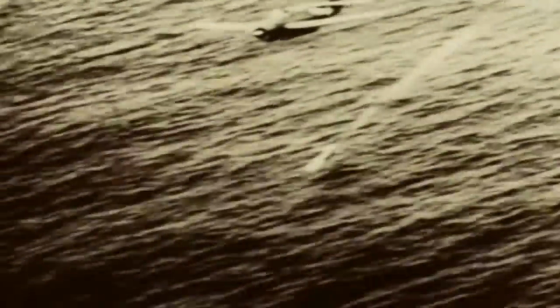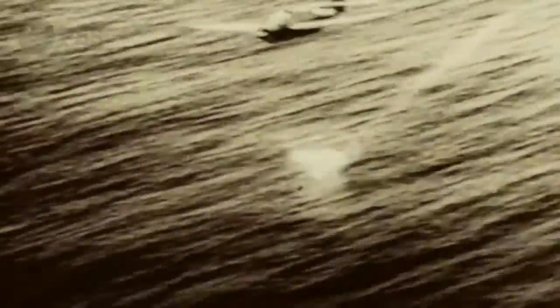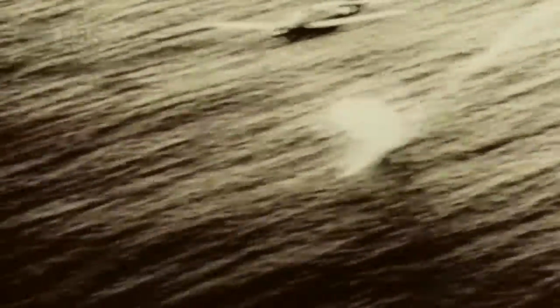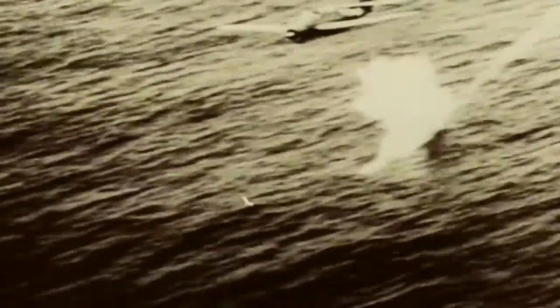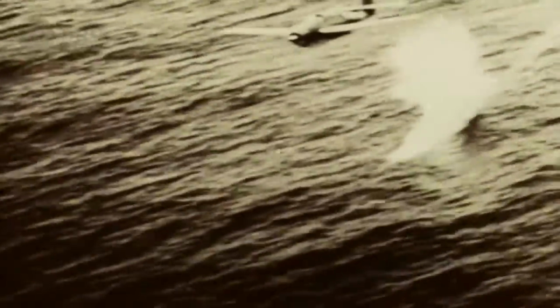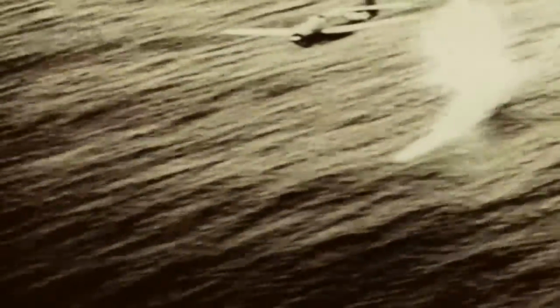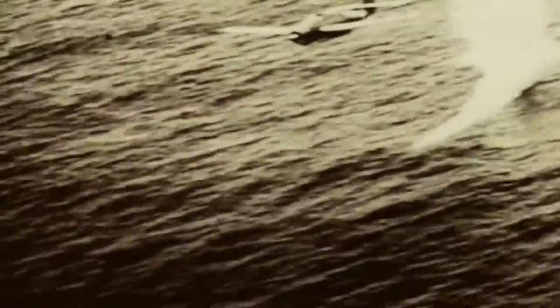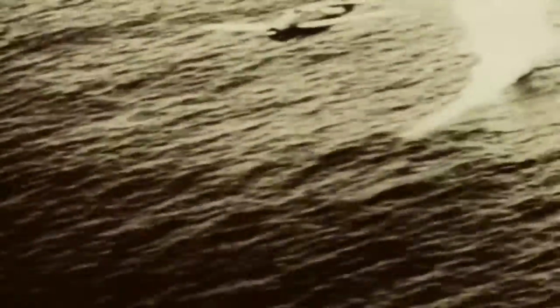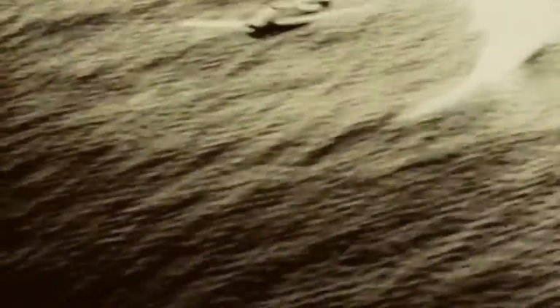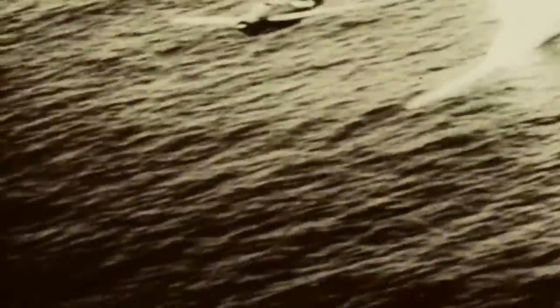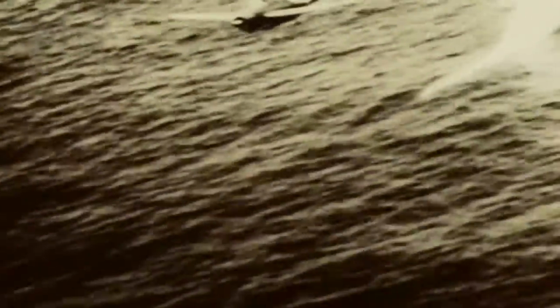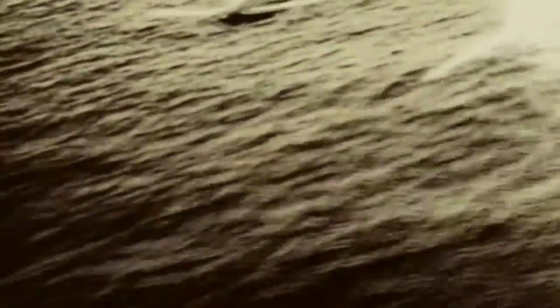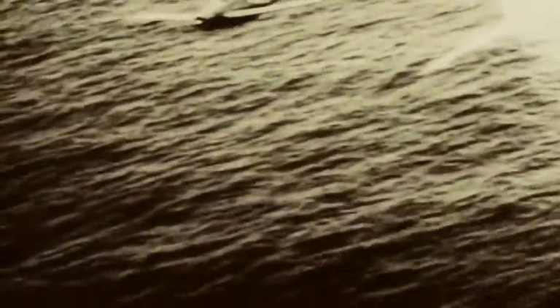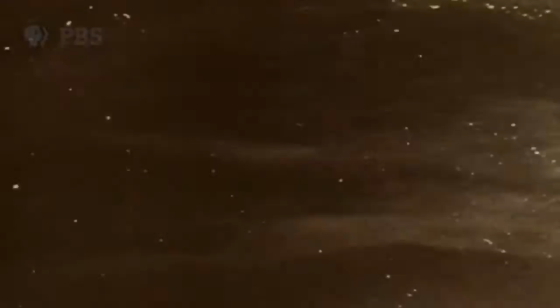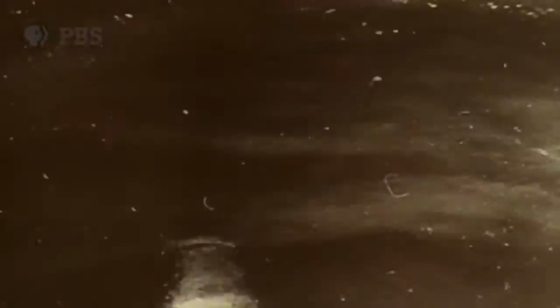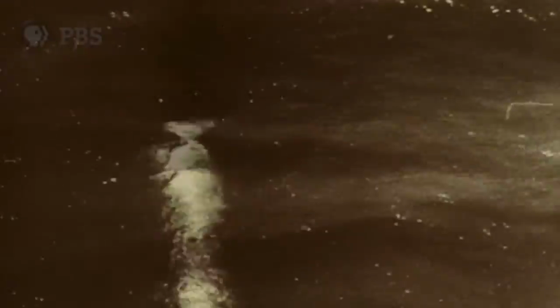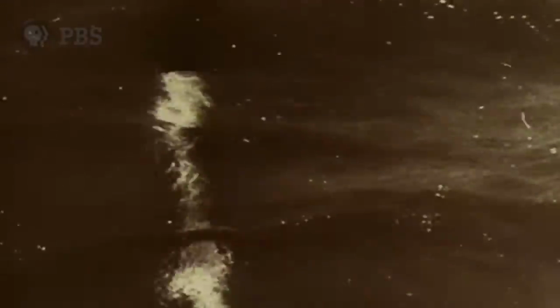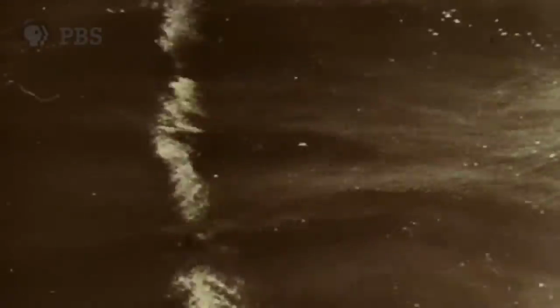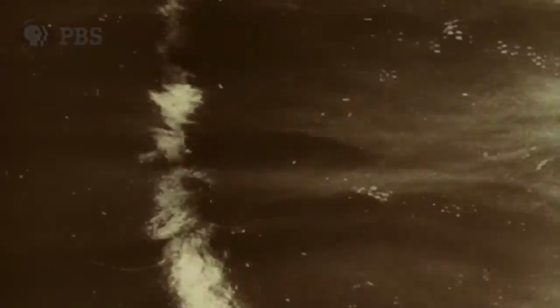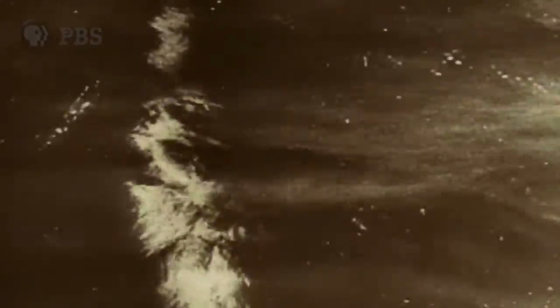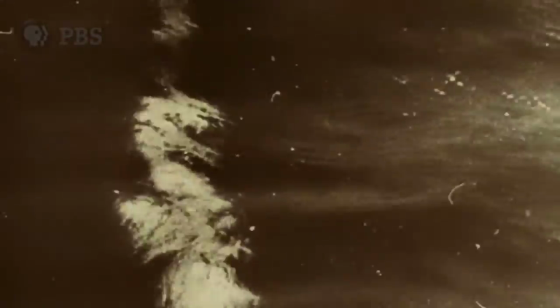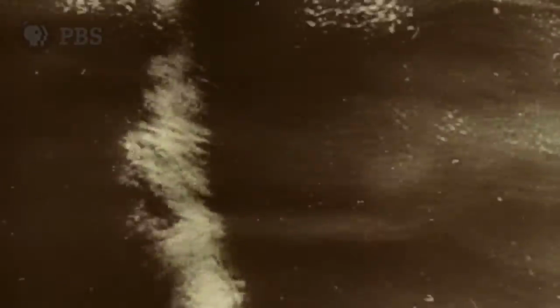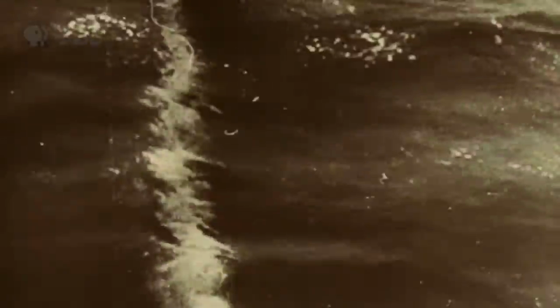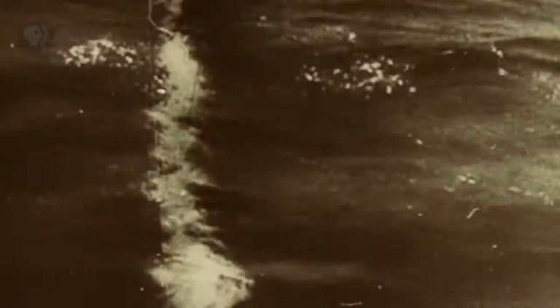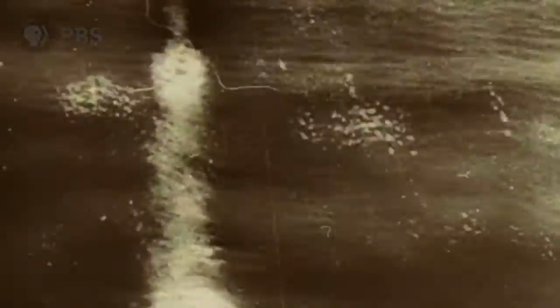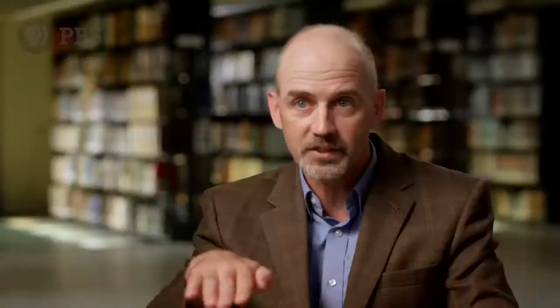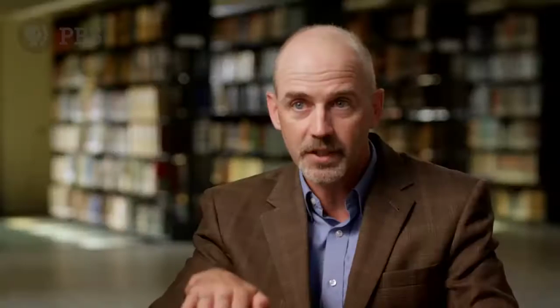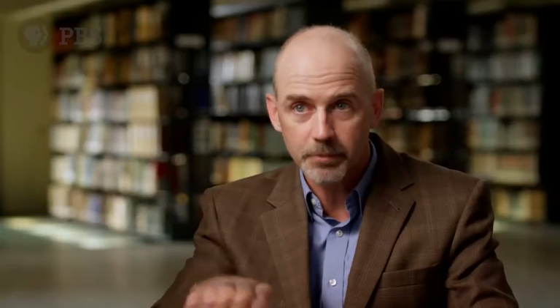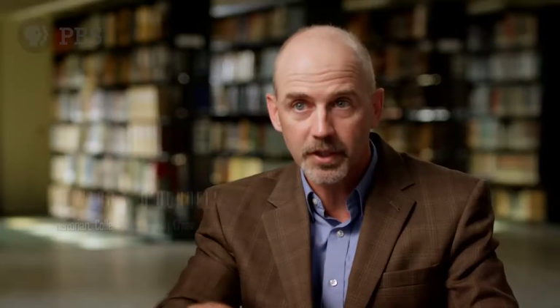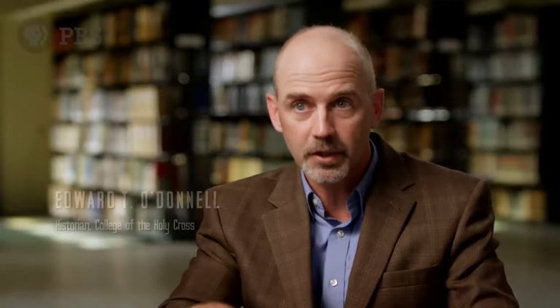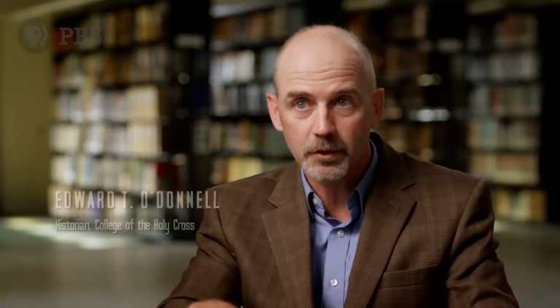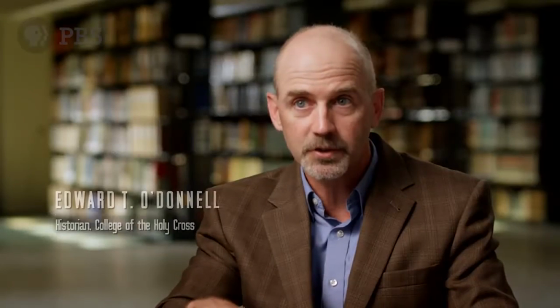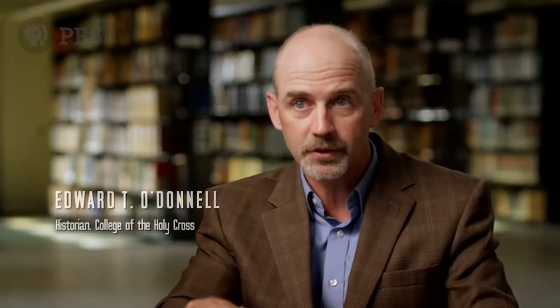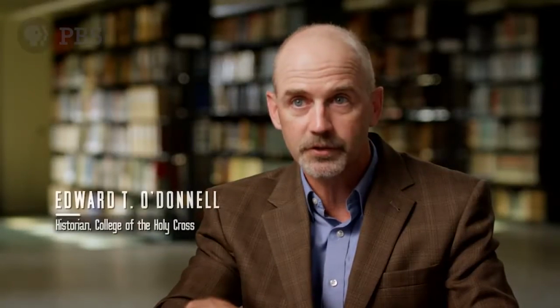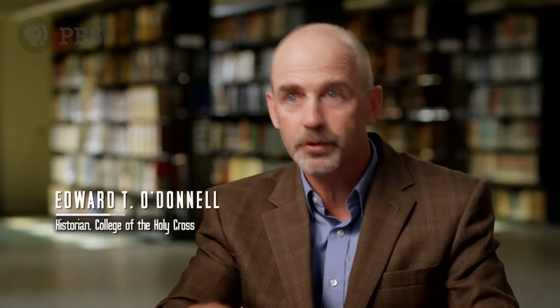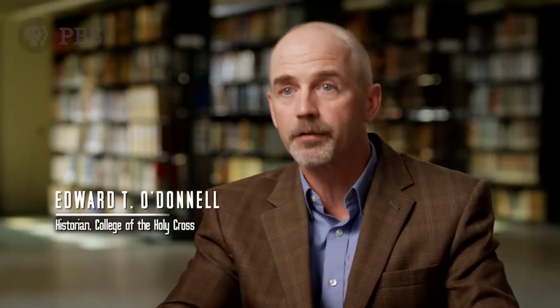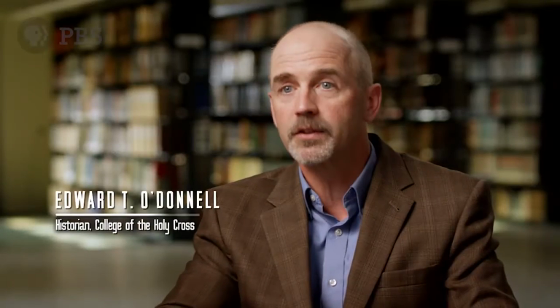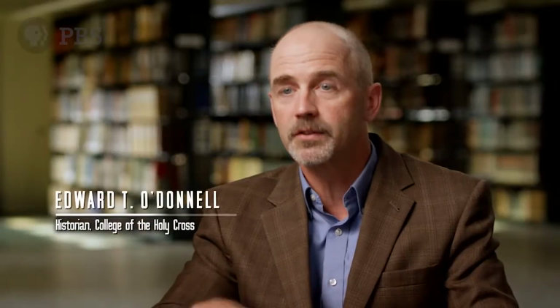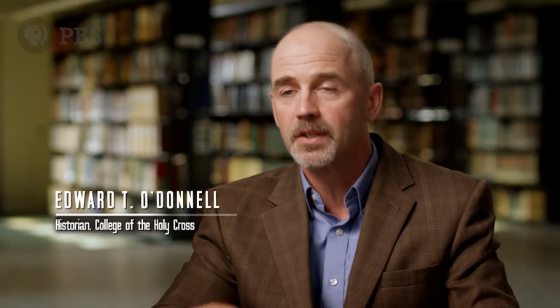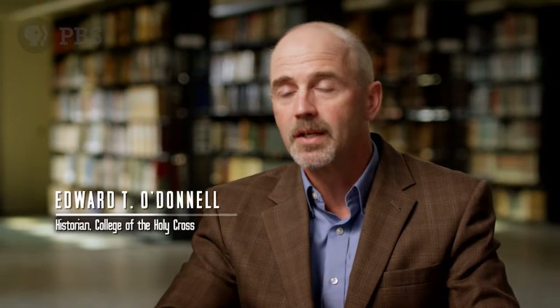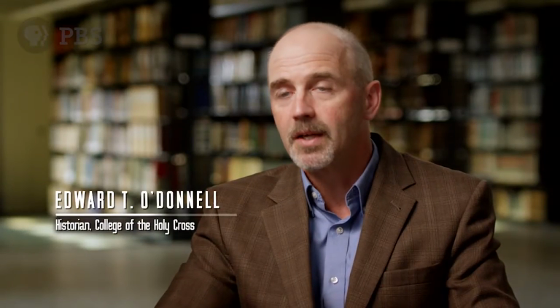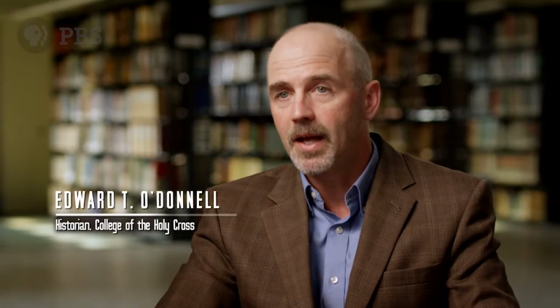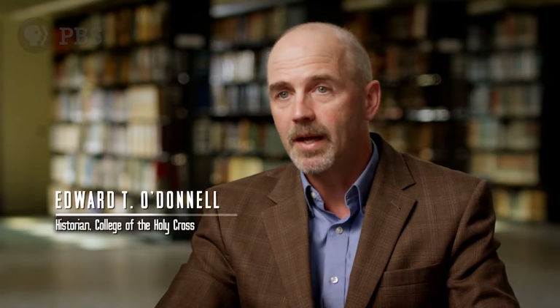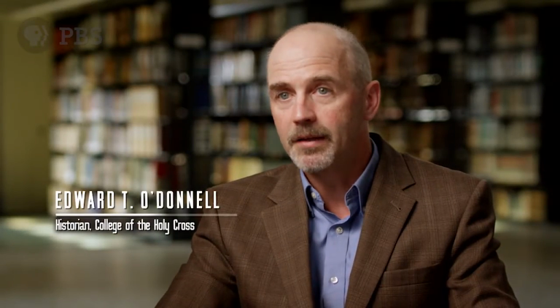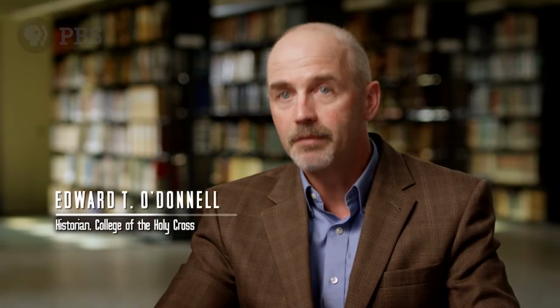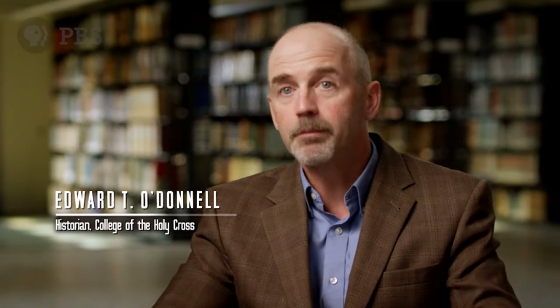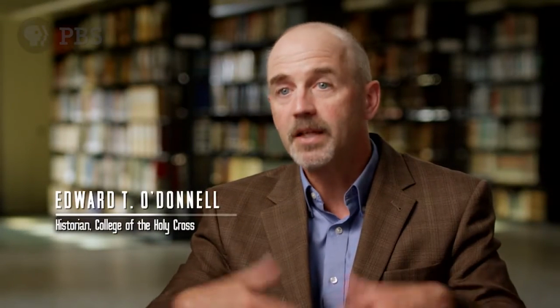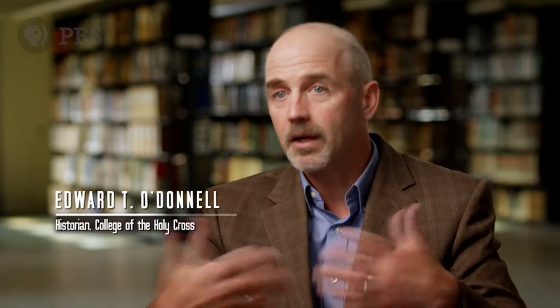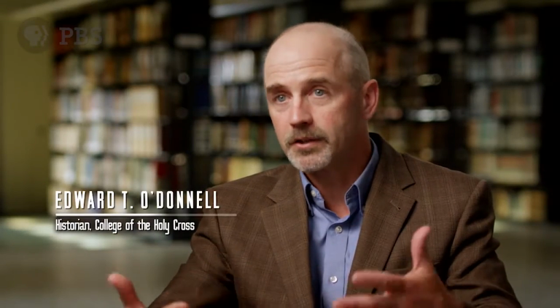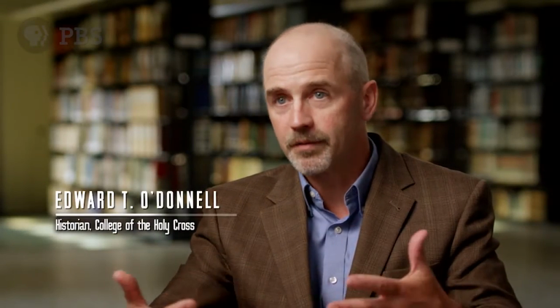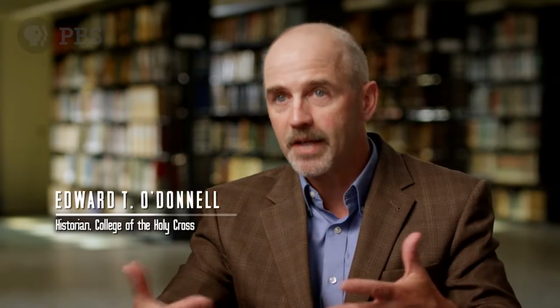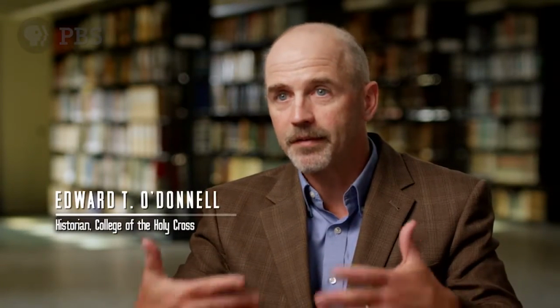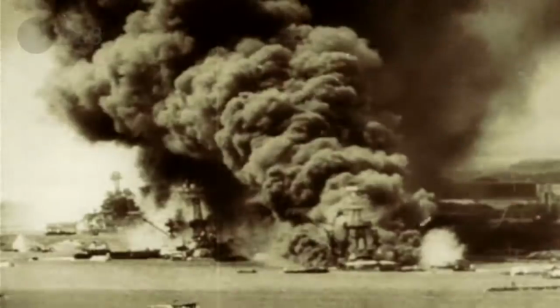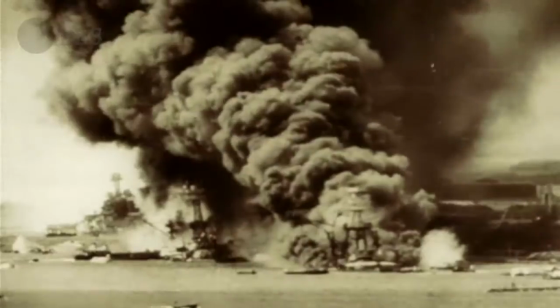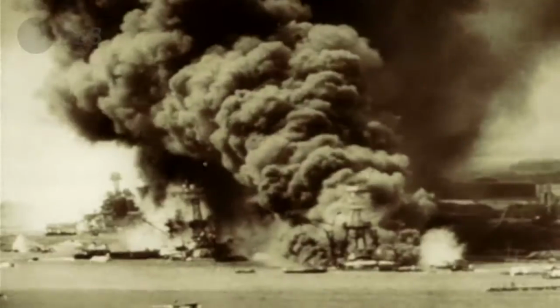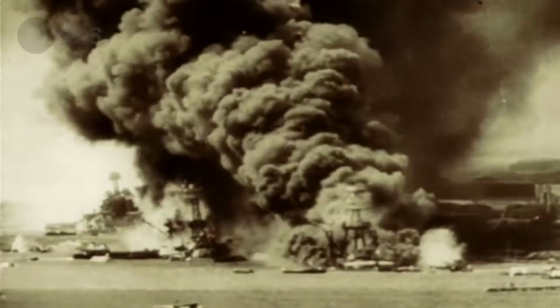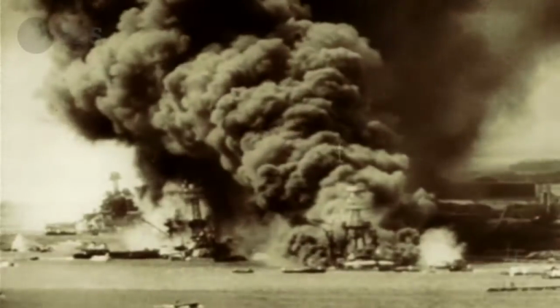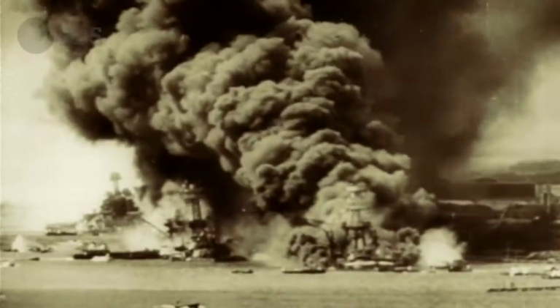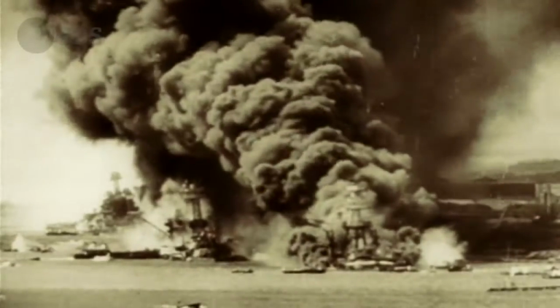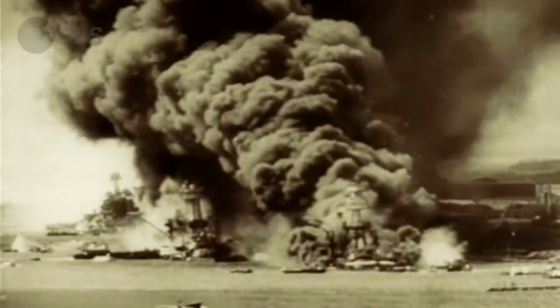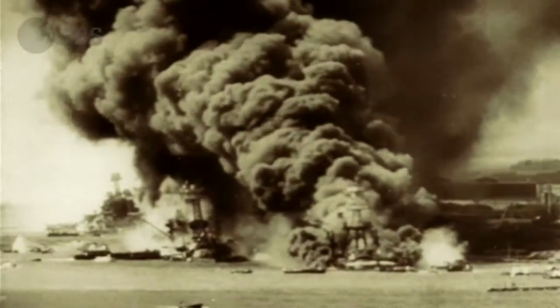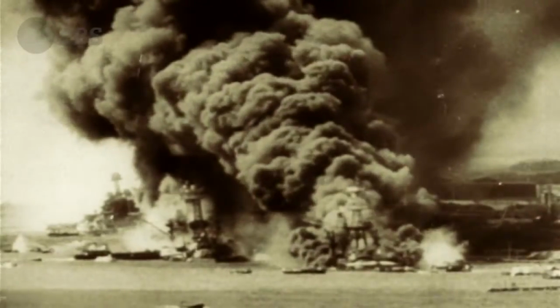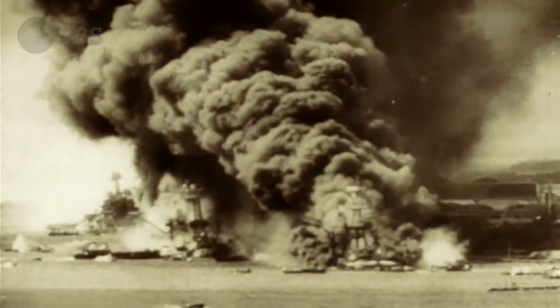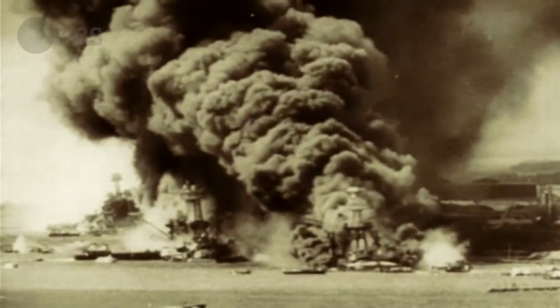These particular torpedoes were incredibly accurate. They stayed pretty close to the surface. And because of that, their impact was devastating.